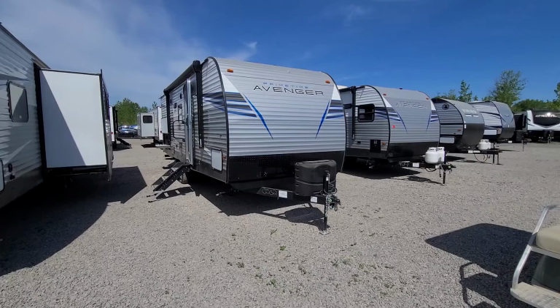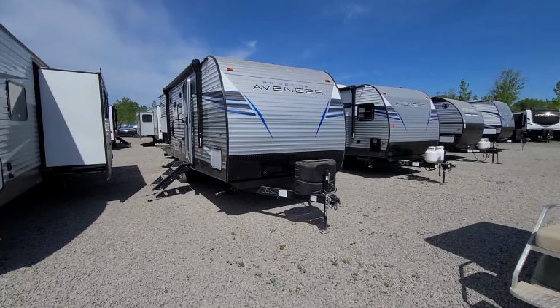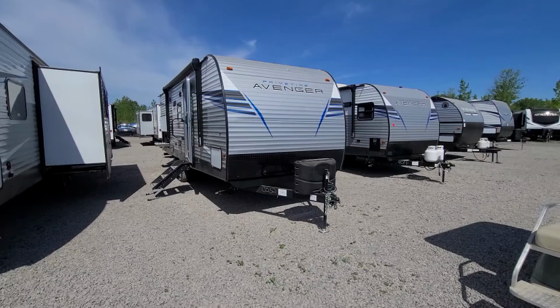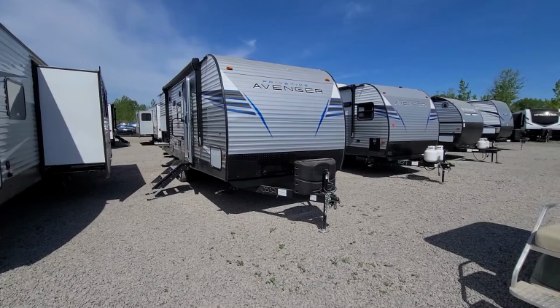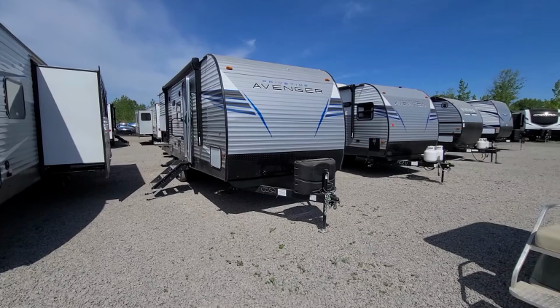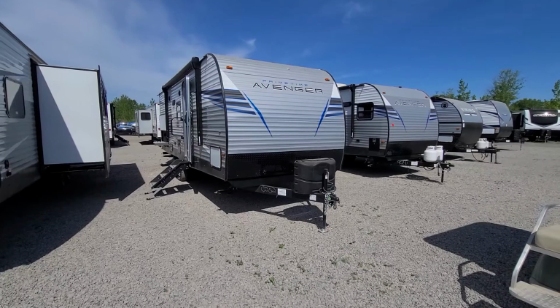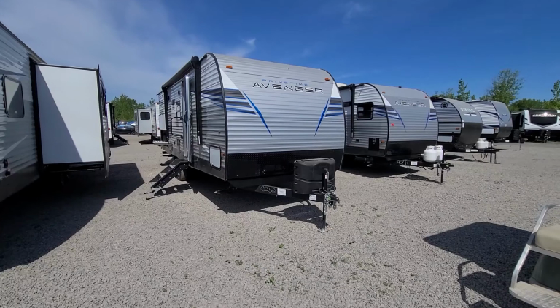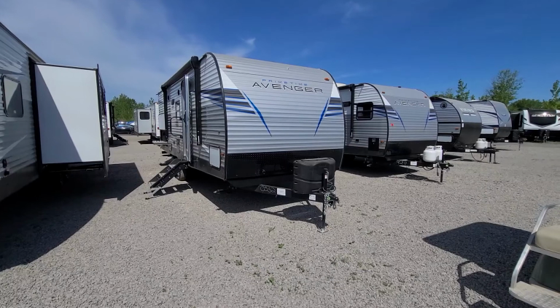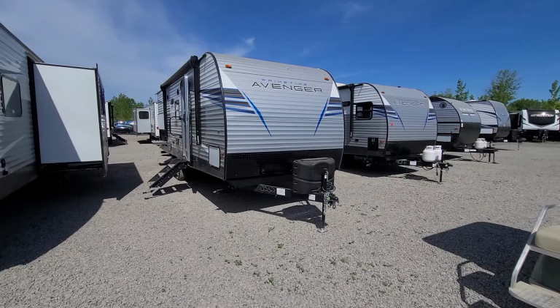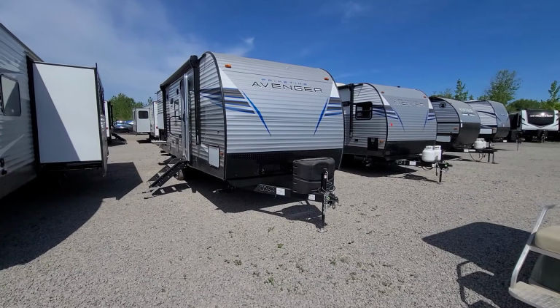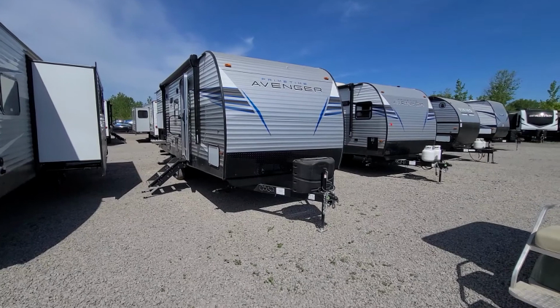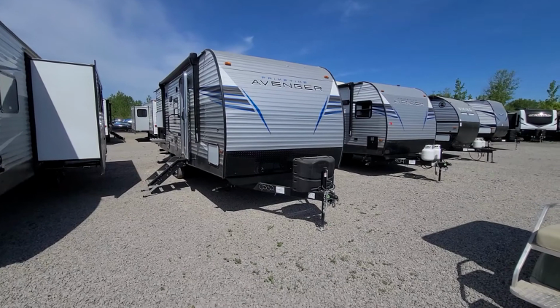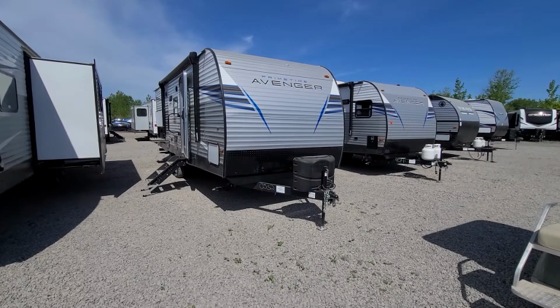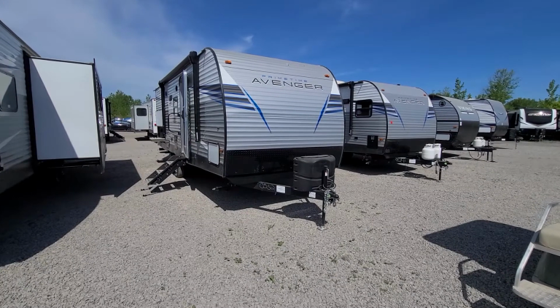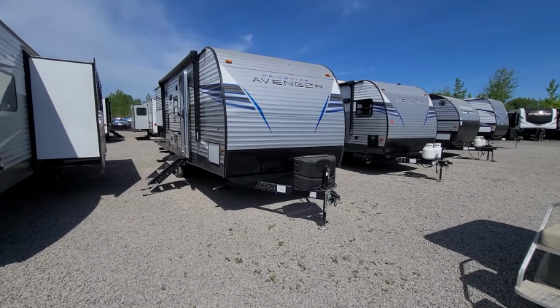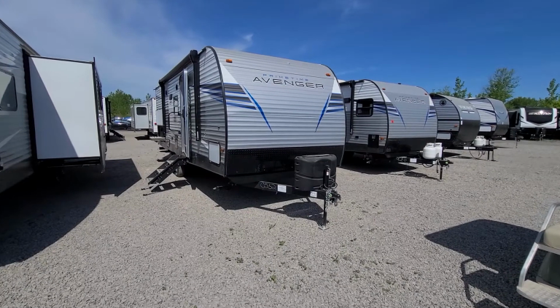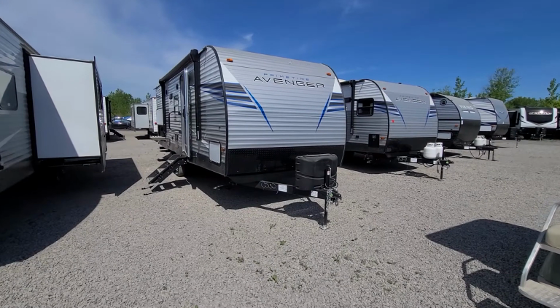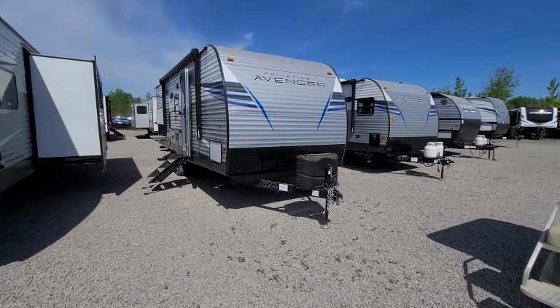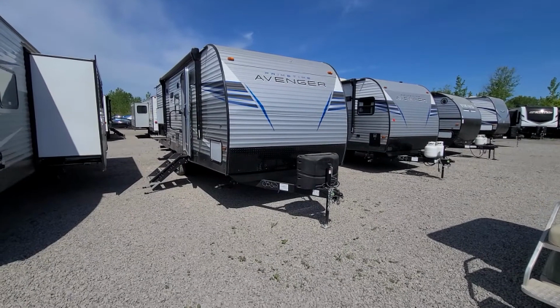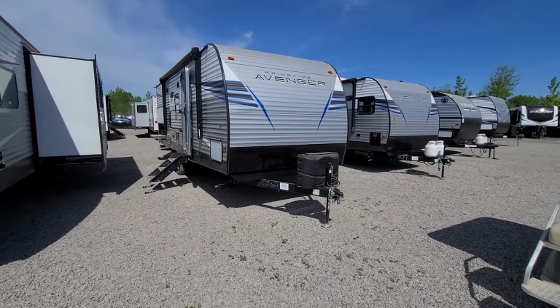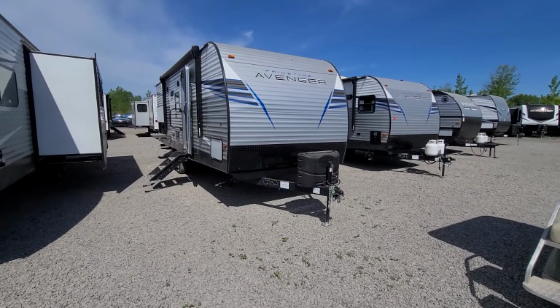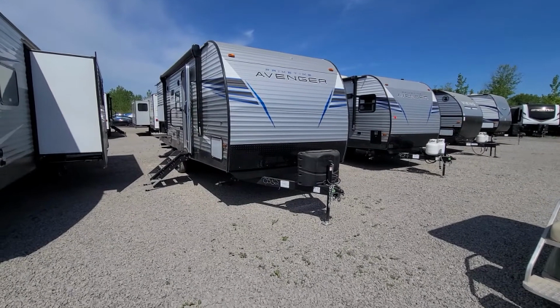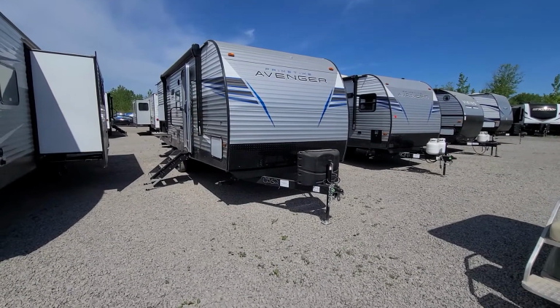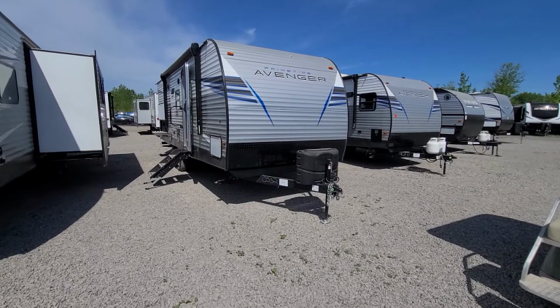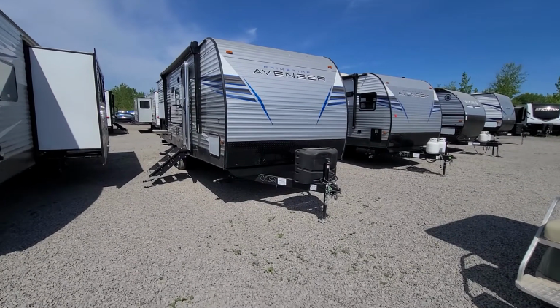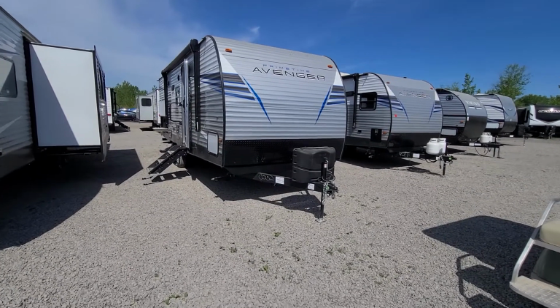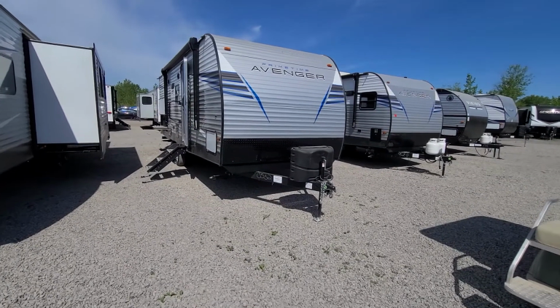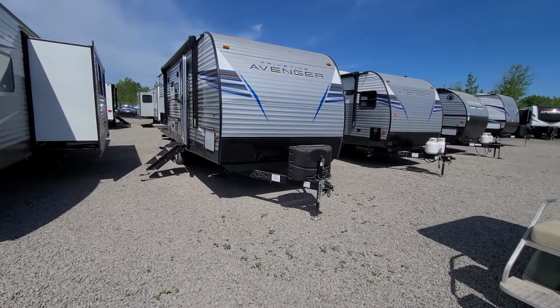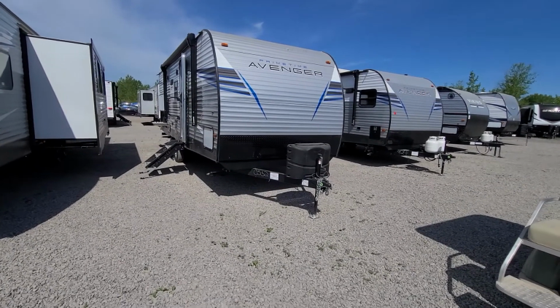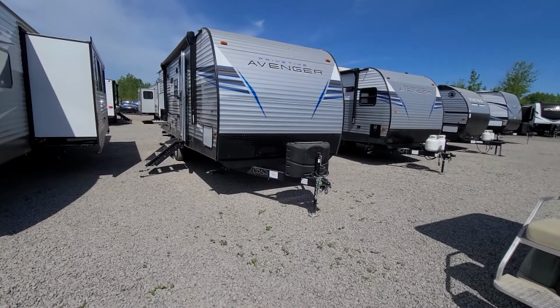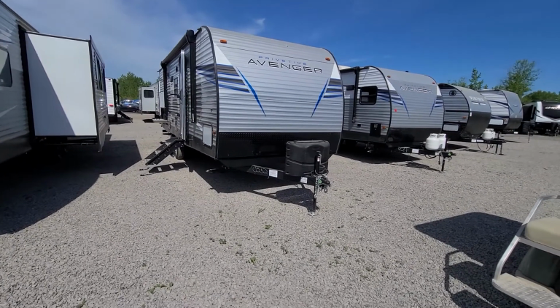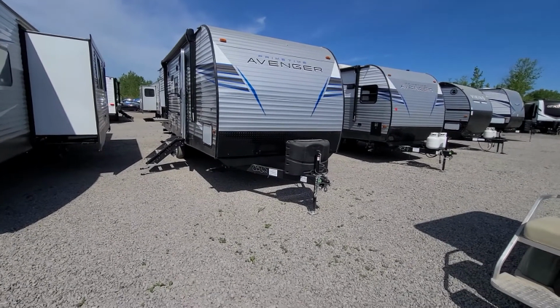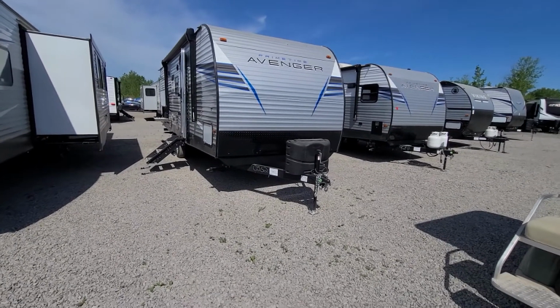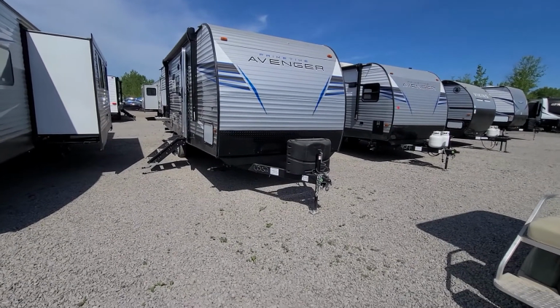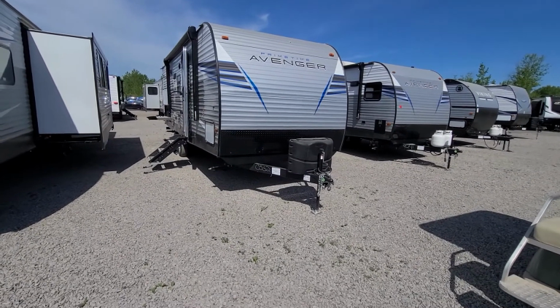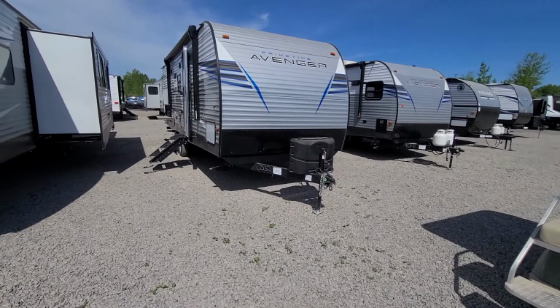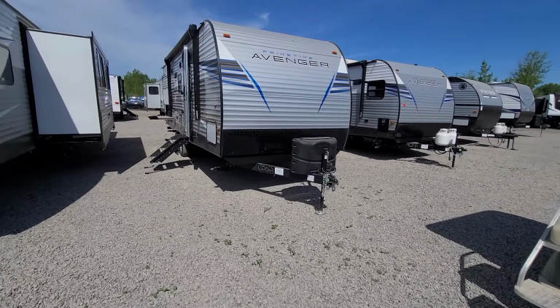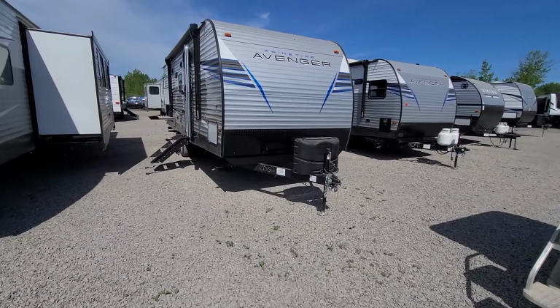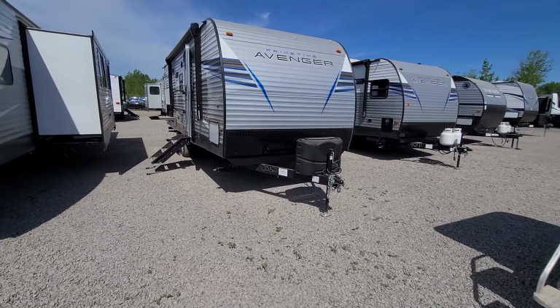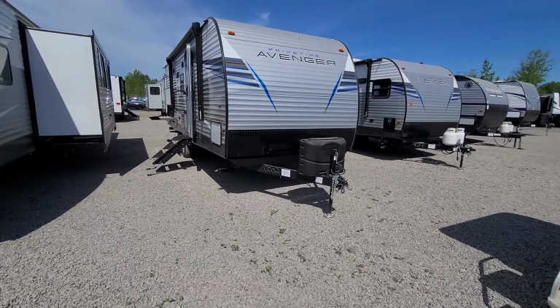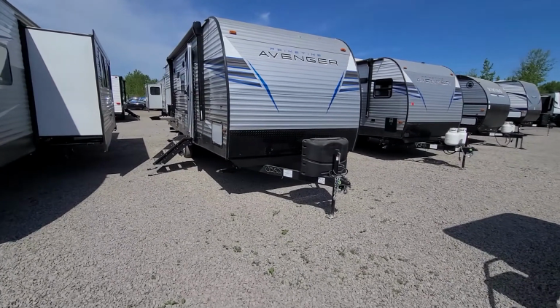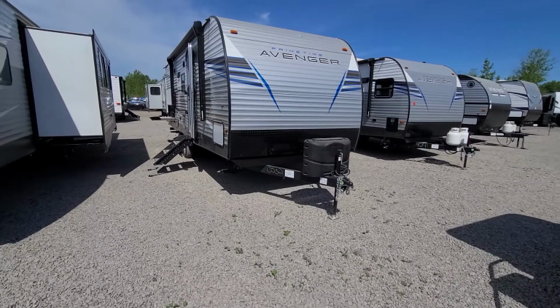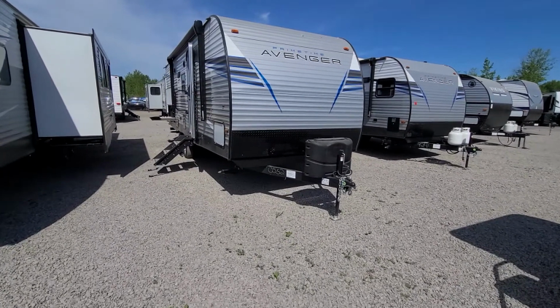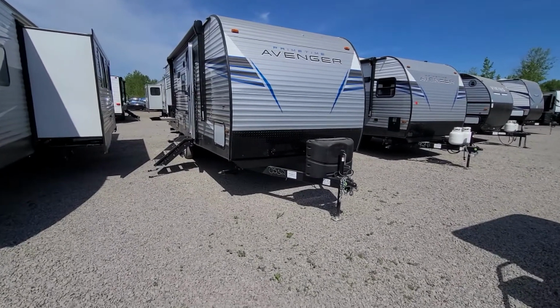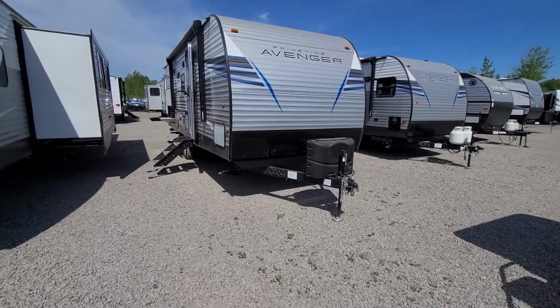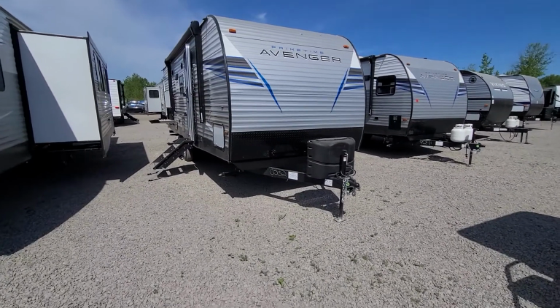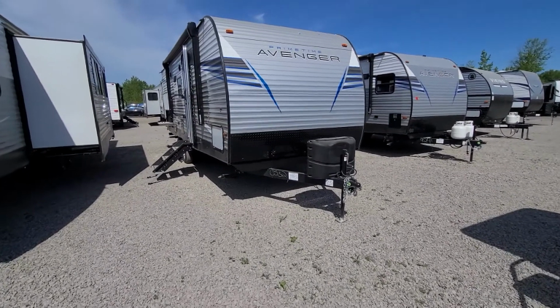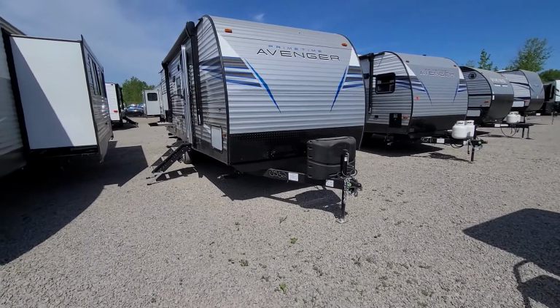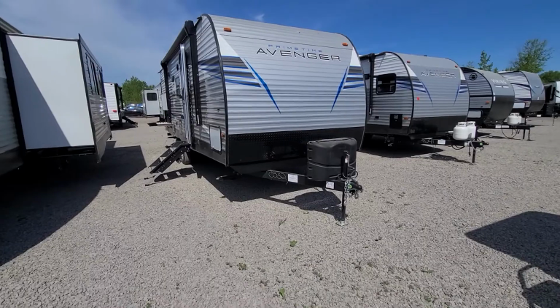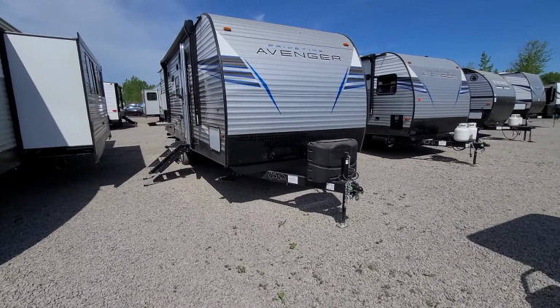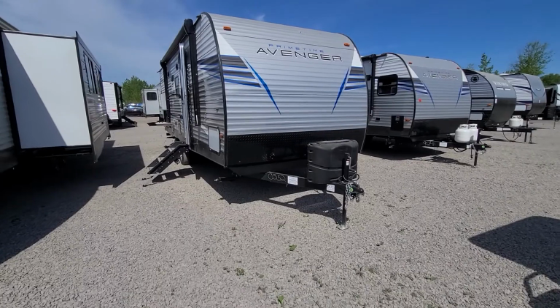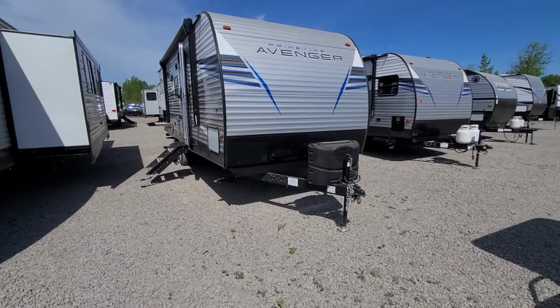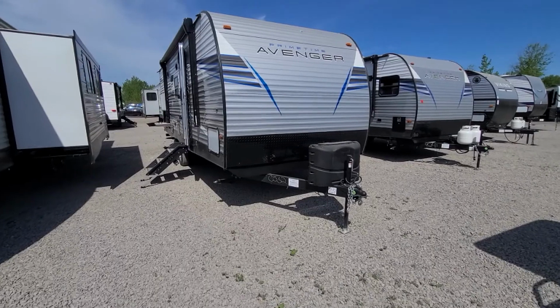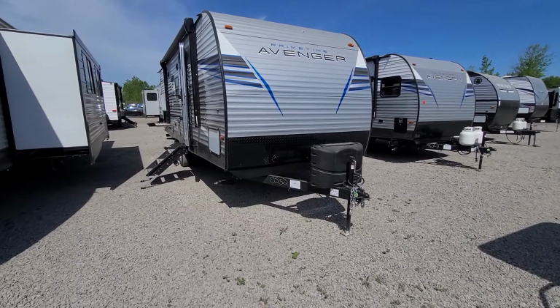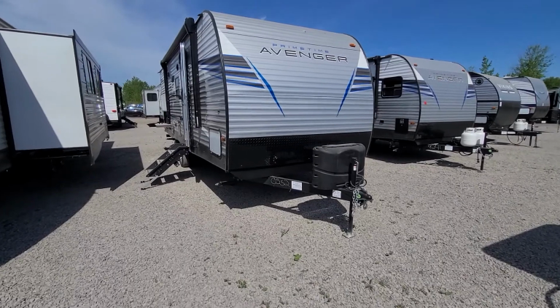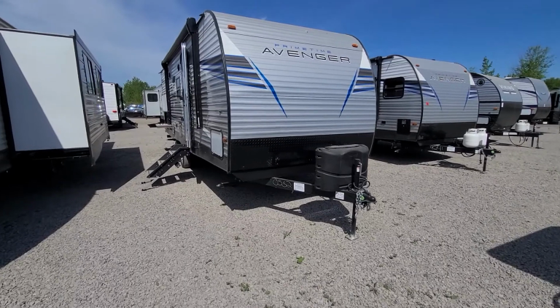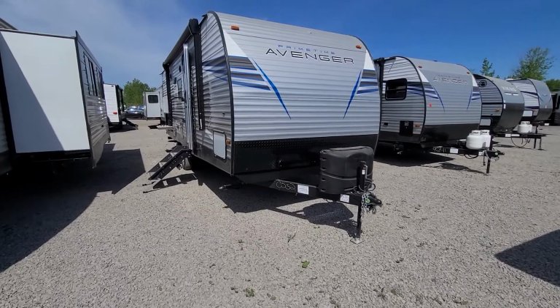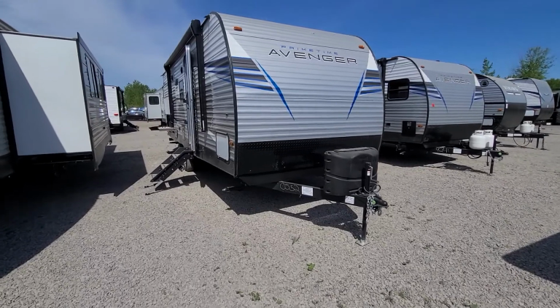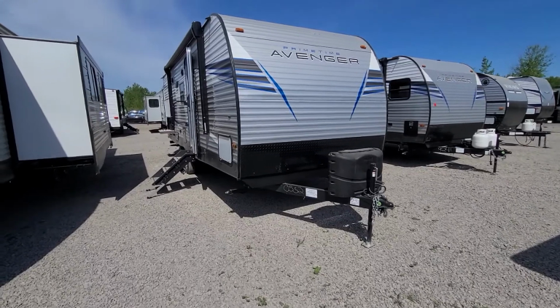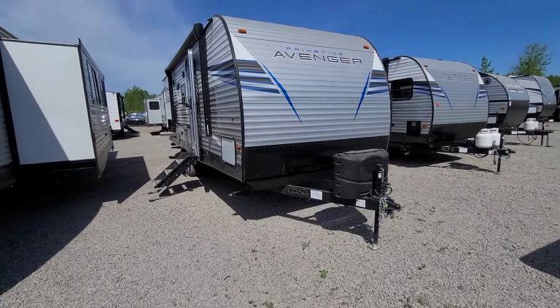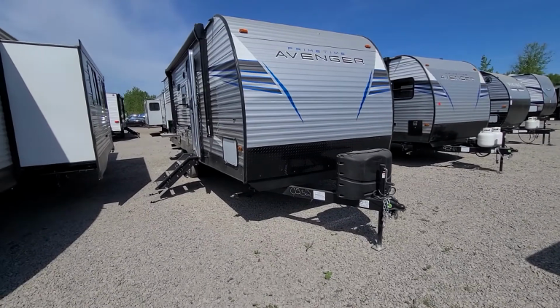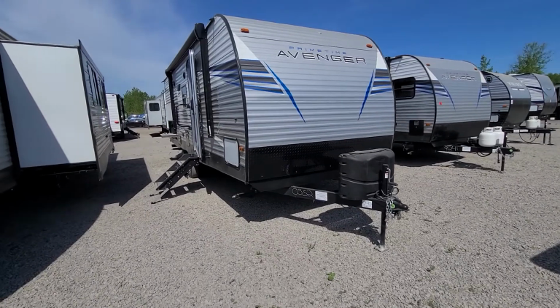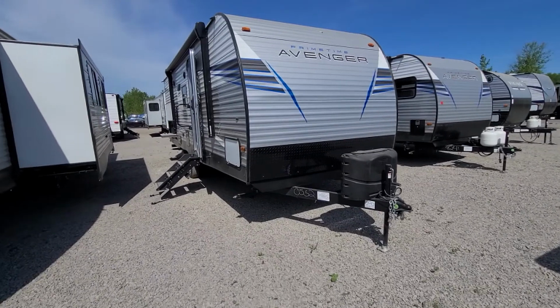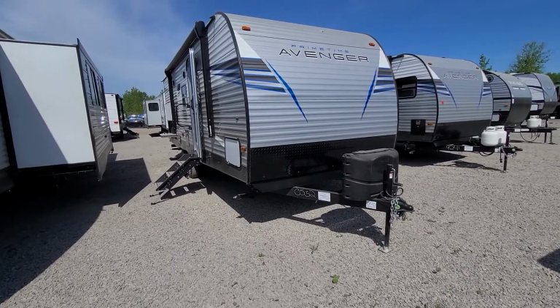Alrighty, good morning Kathleen. Got a beautiful Syracuse day here for you. So here's the Avenger 24BHS.